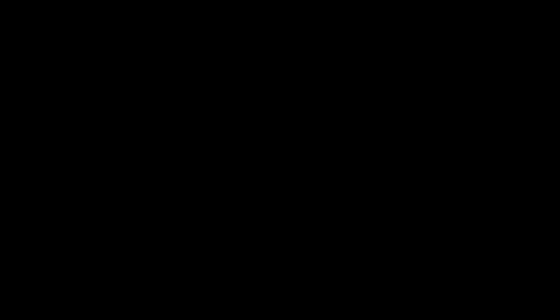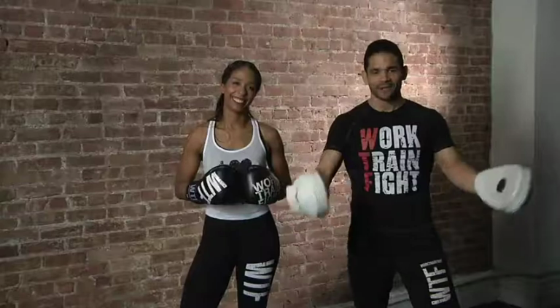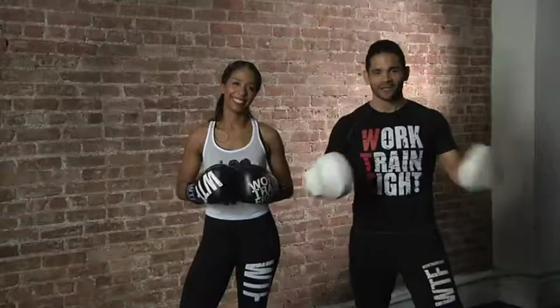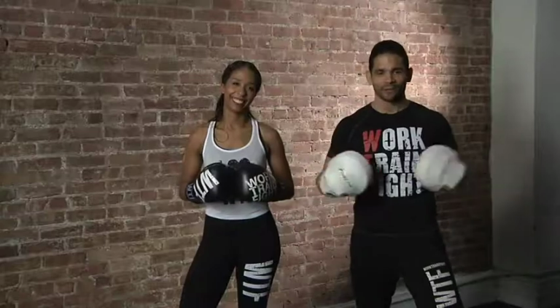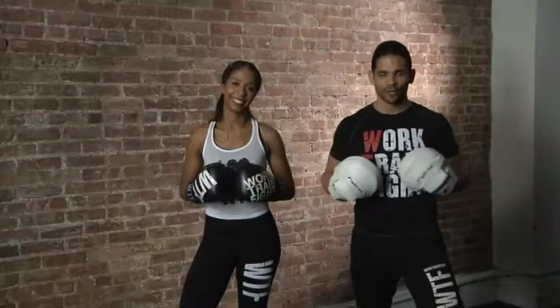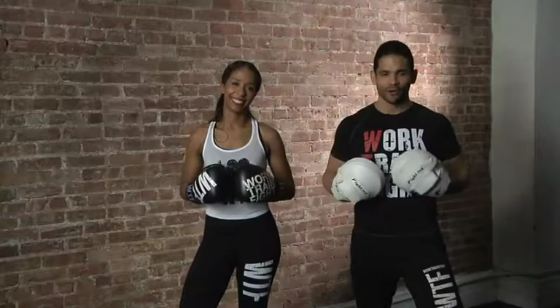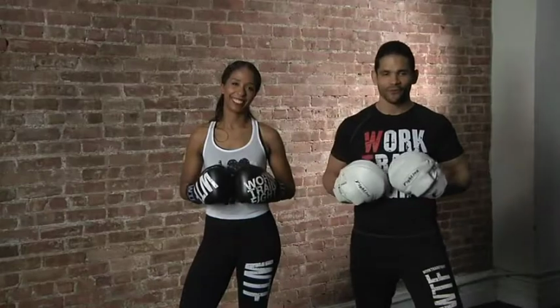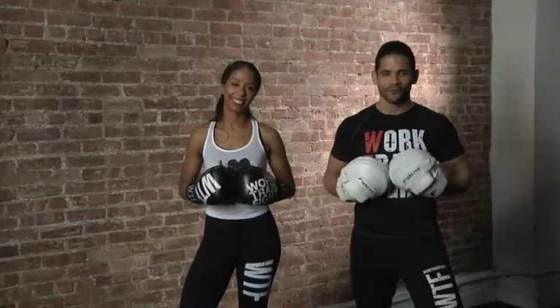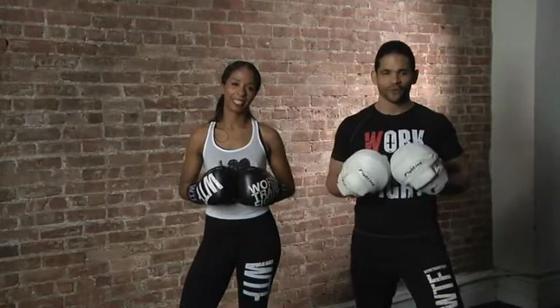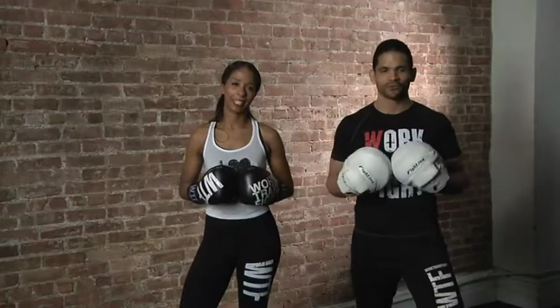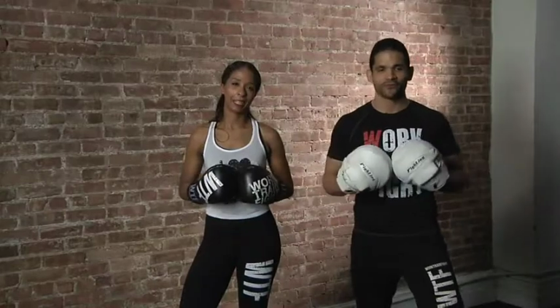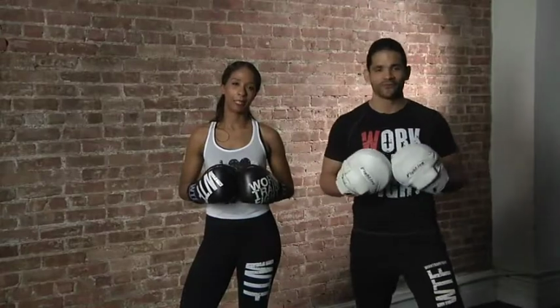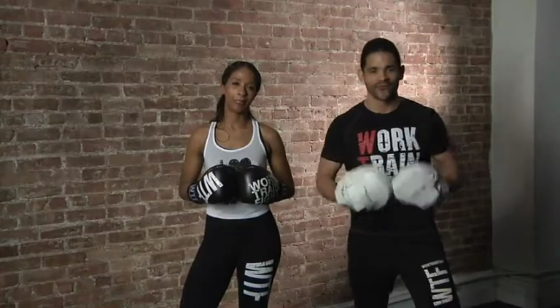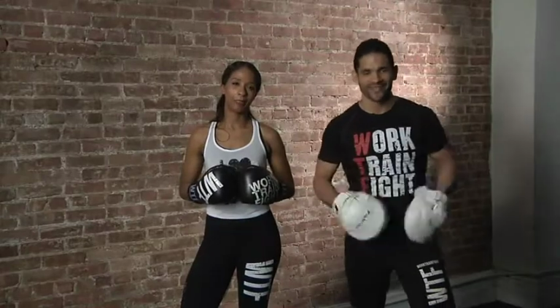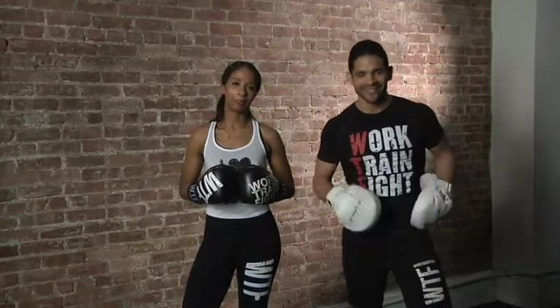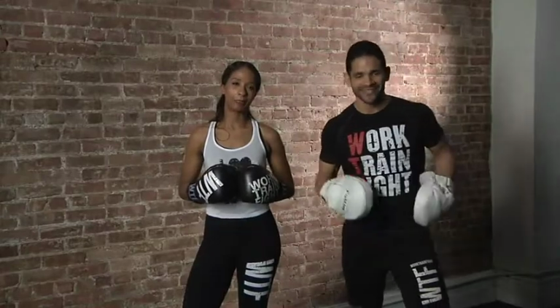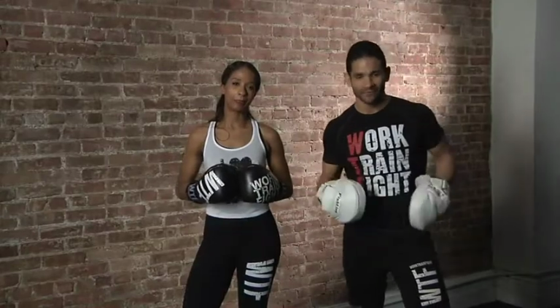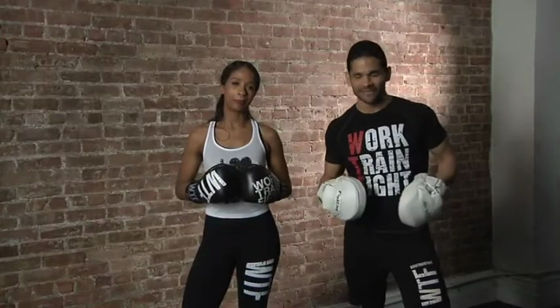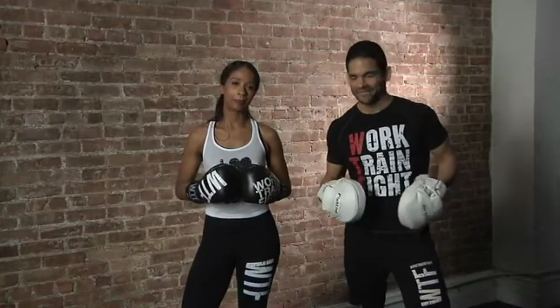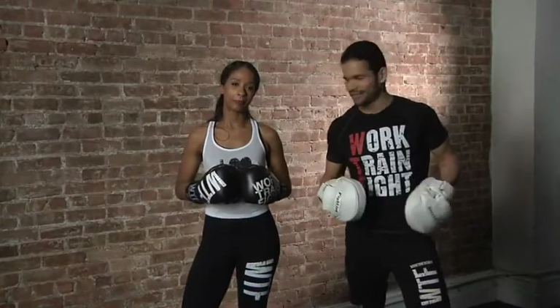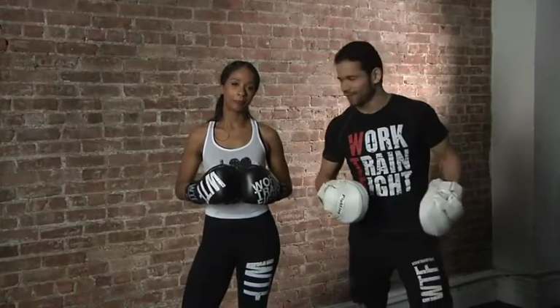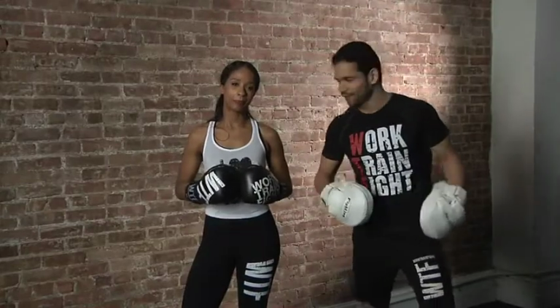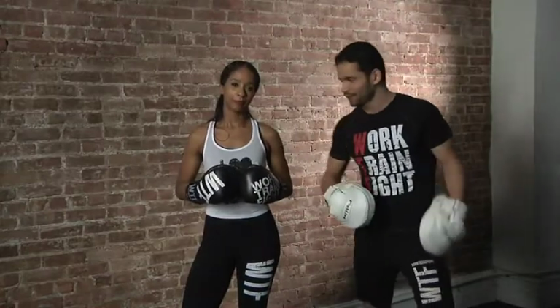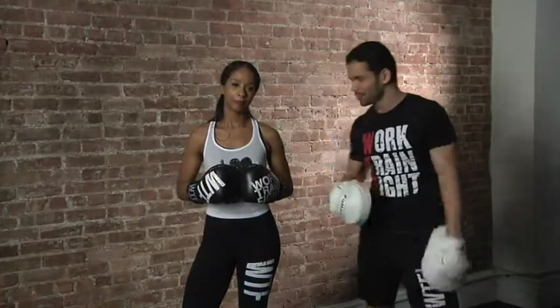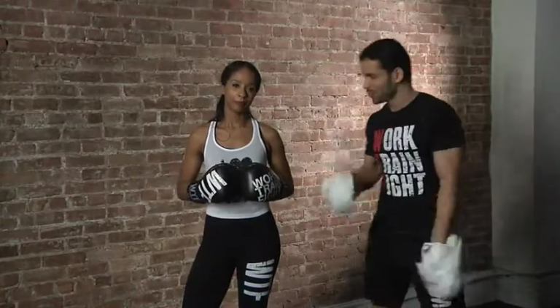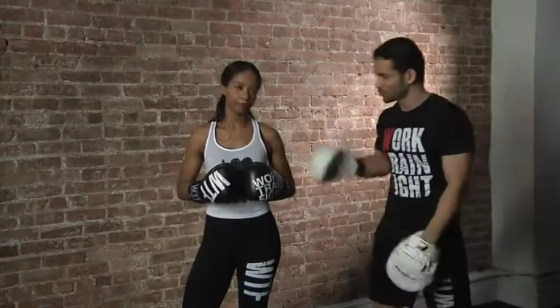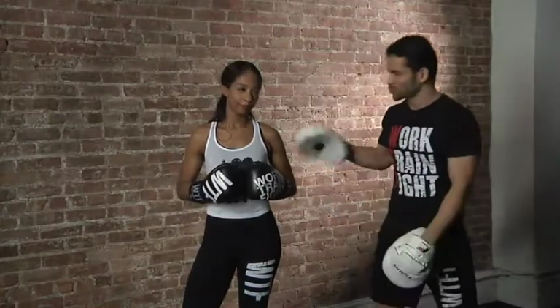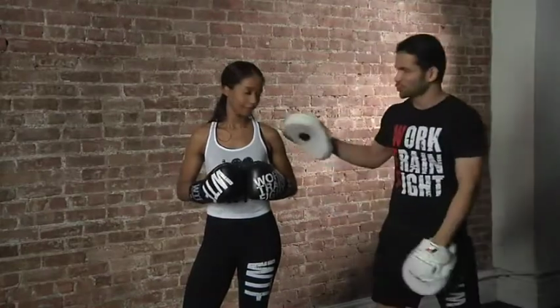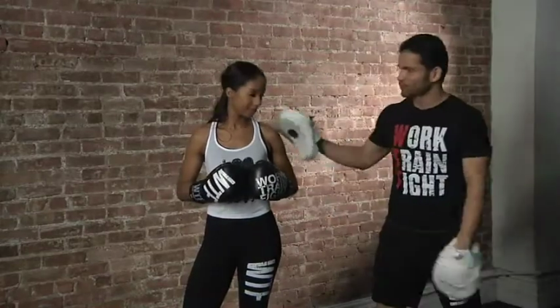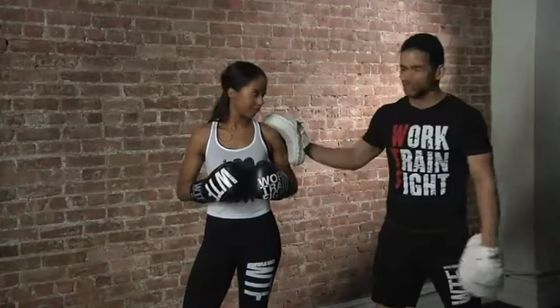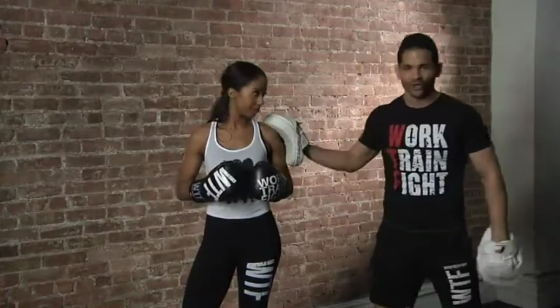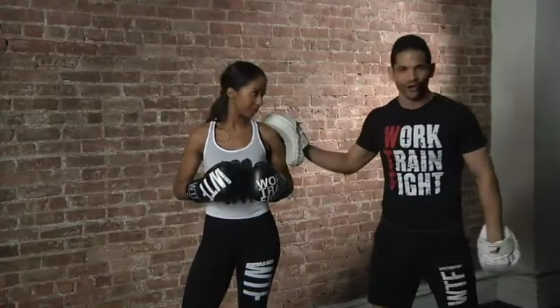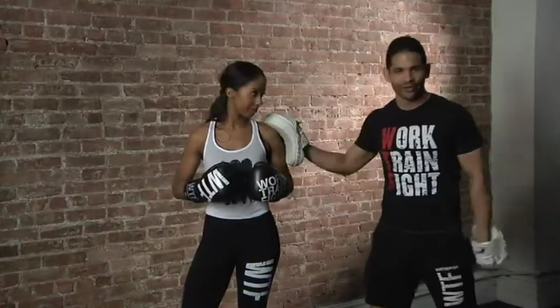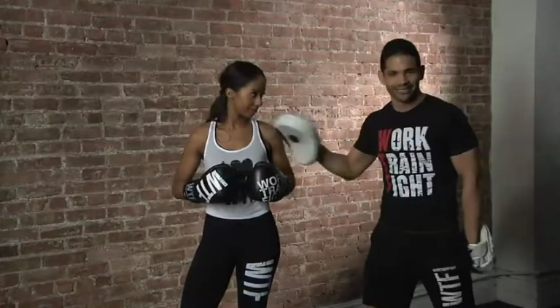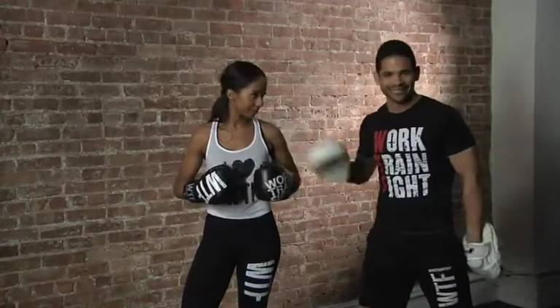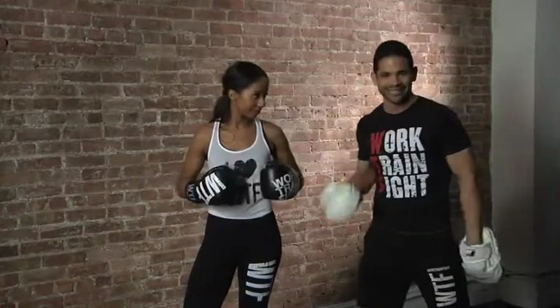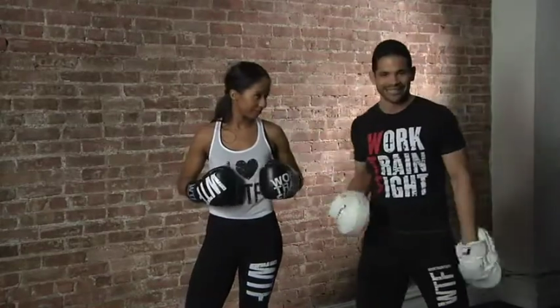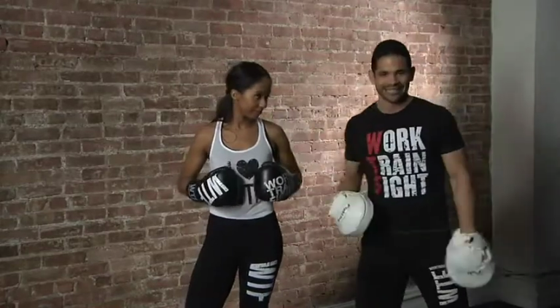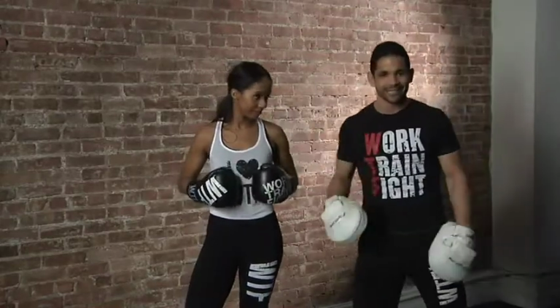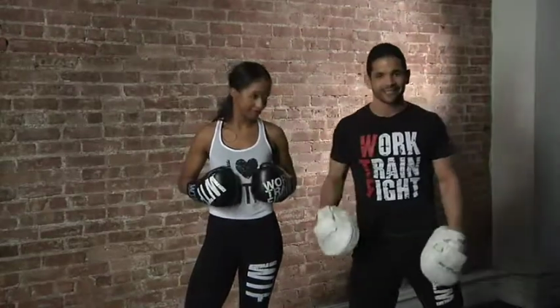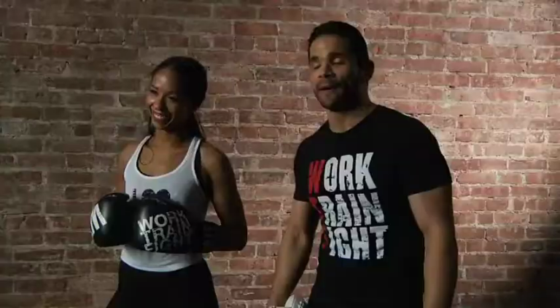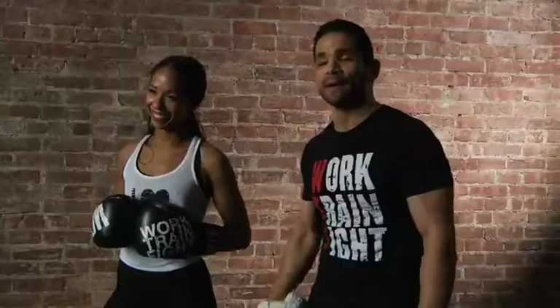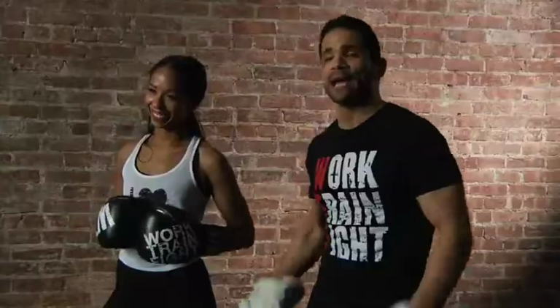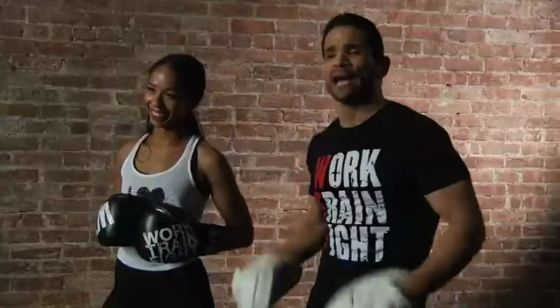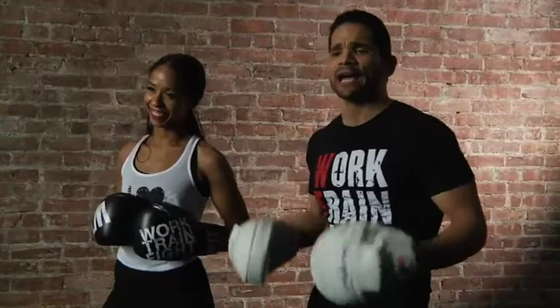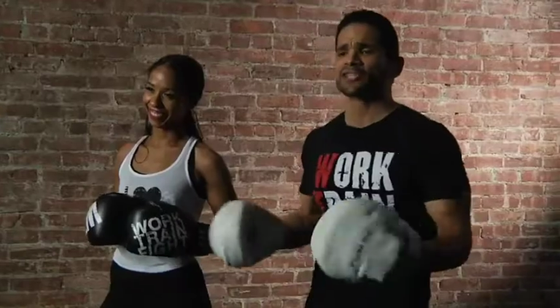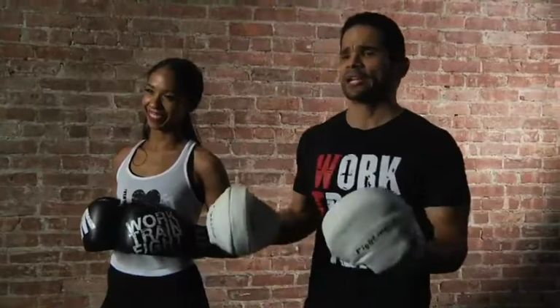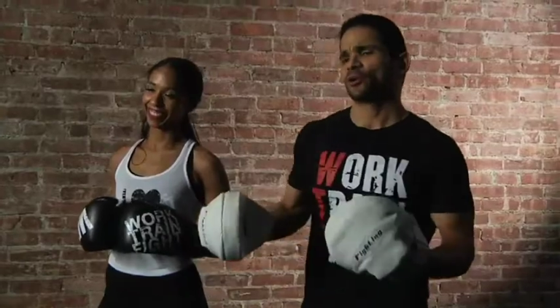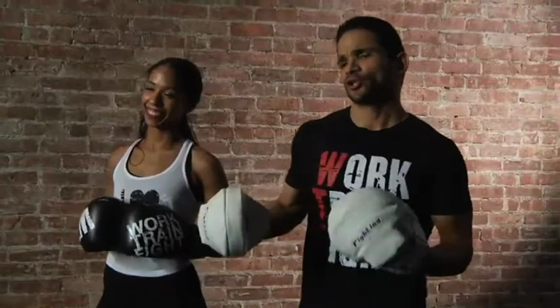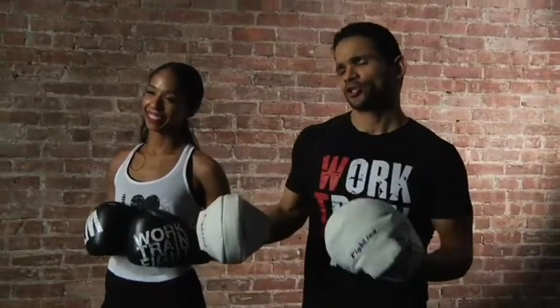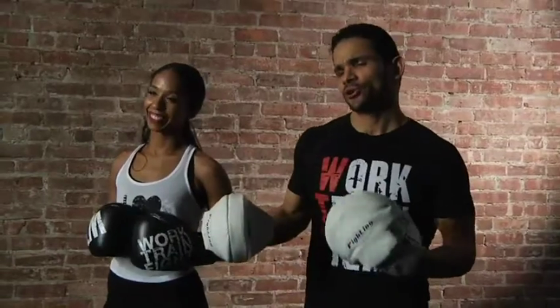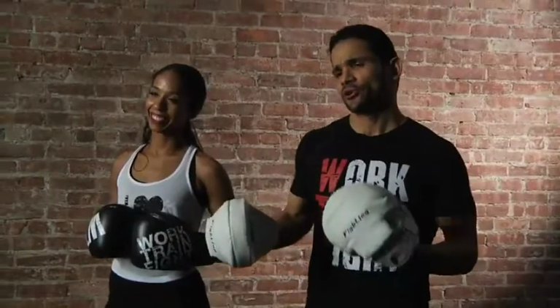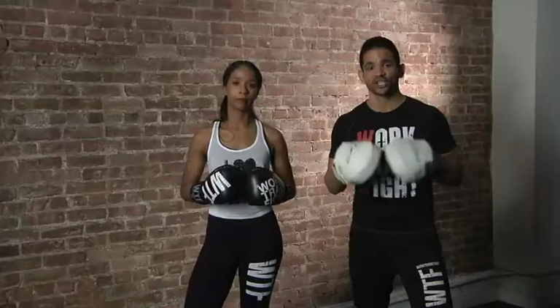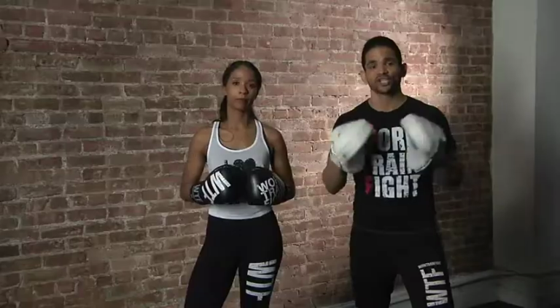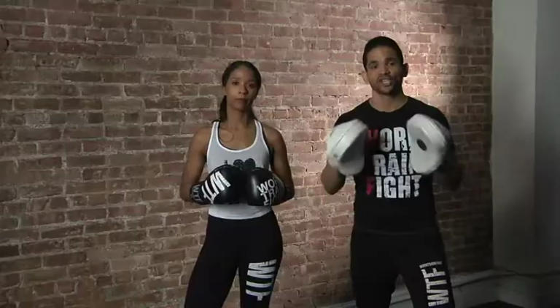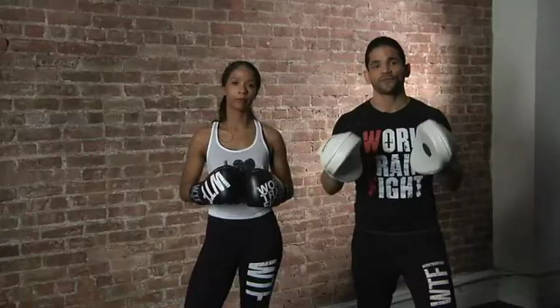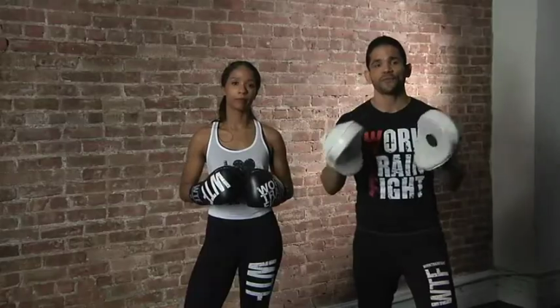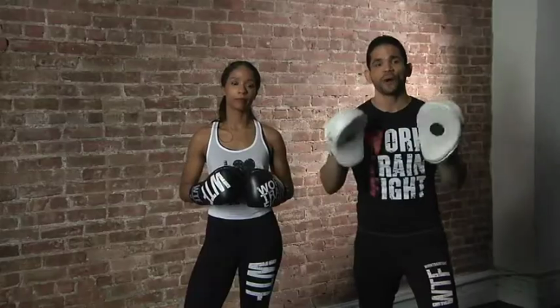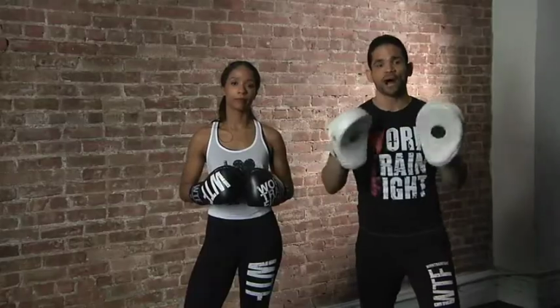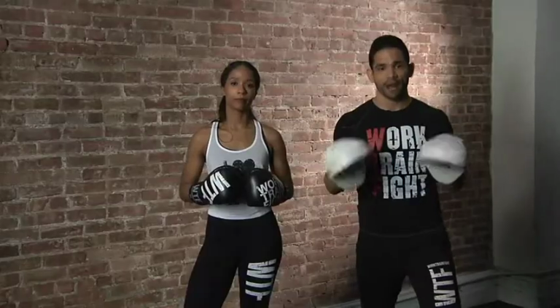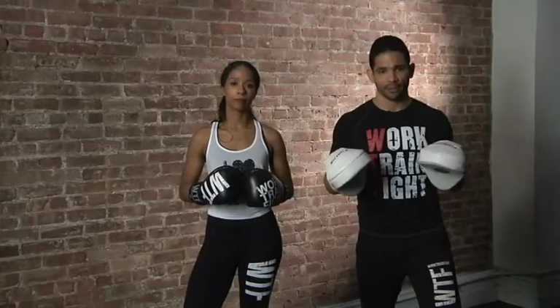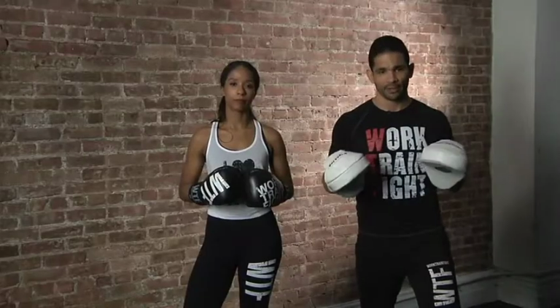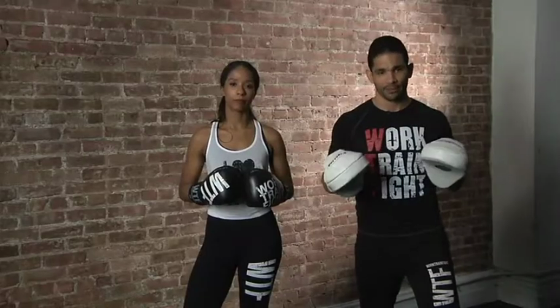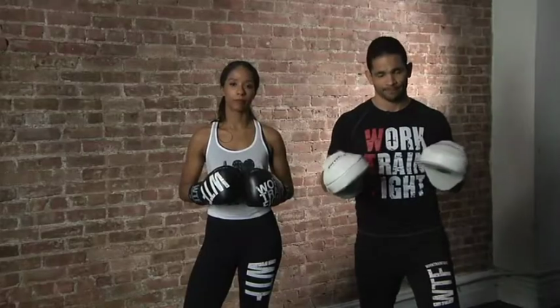It's Alberto from Work Train Fight WTF with the superstar Nicky, and today we're going to show you a shuffle uppercut.